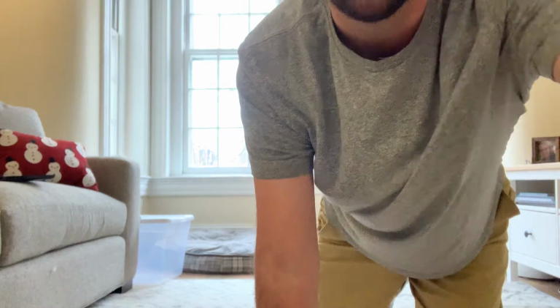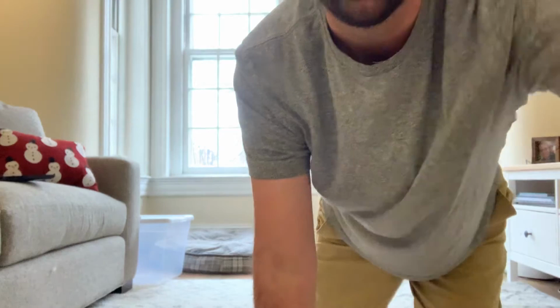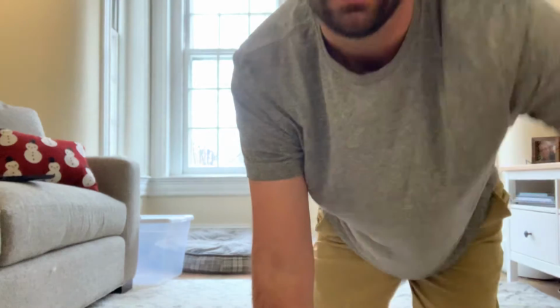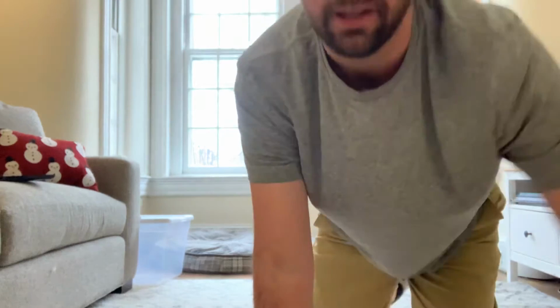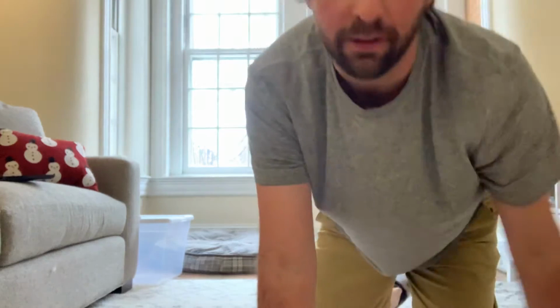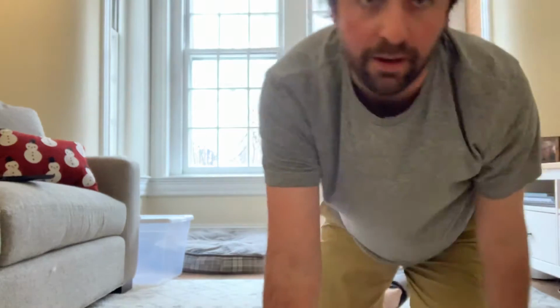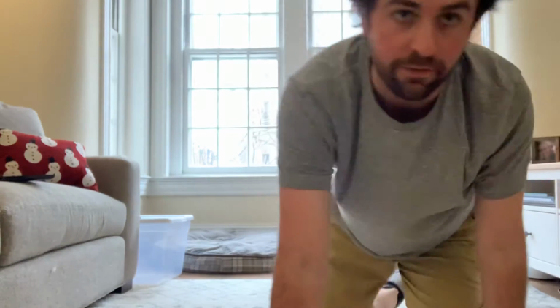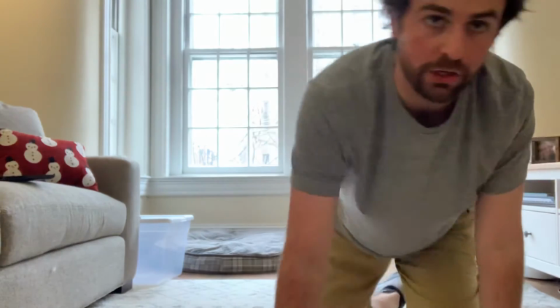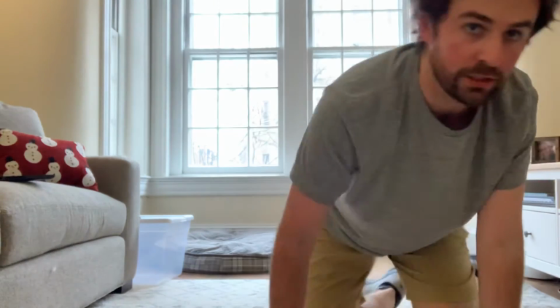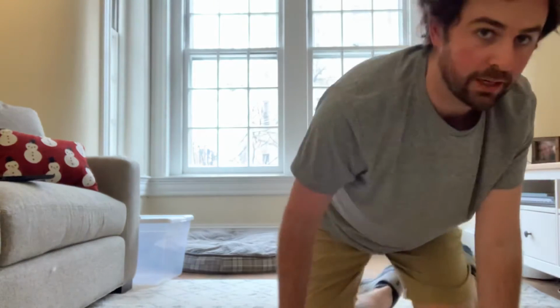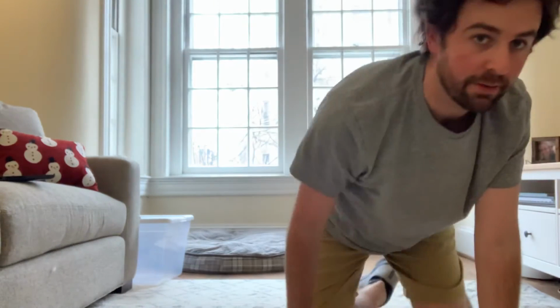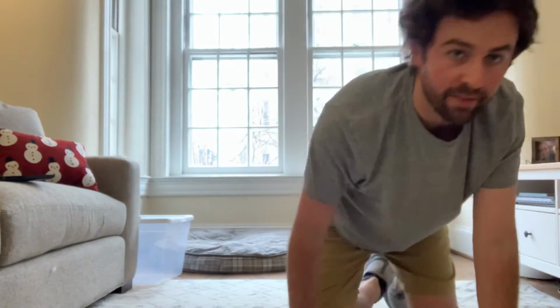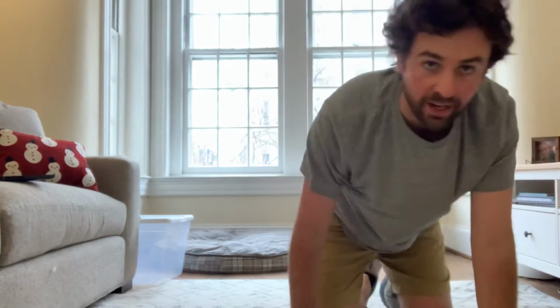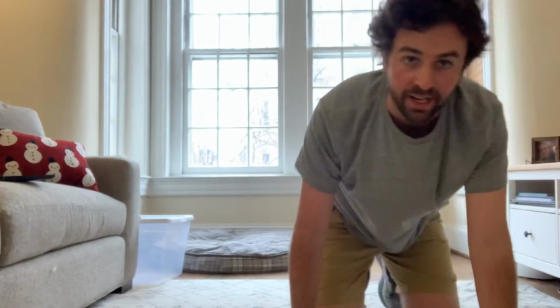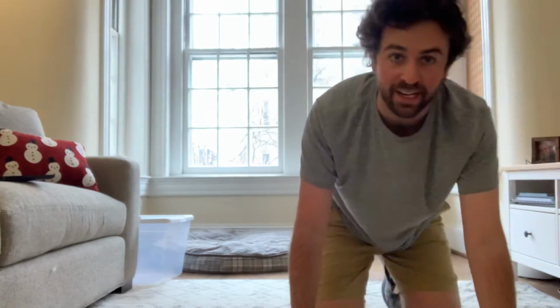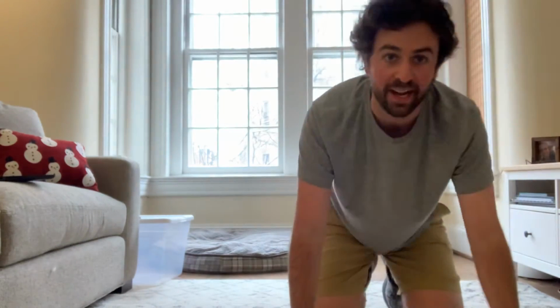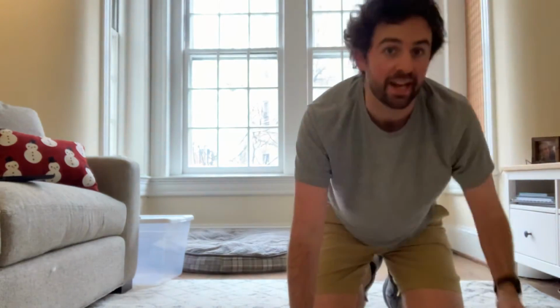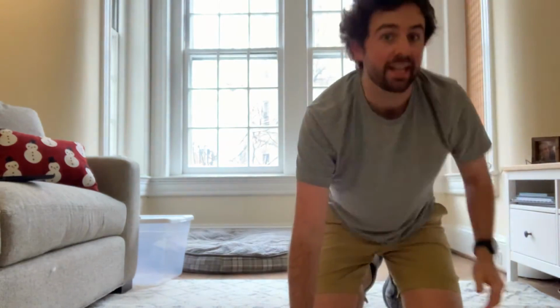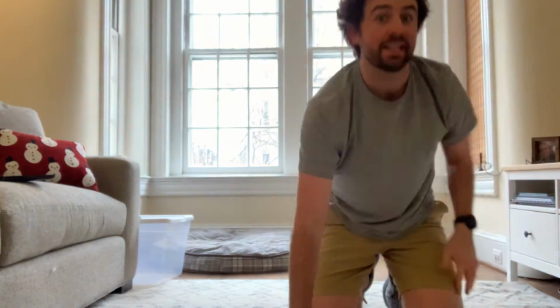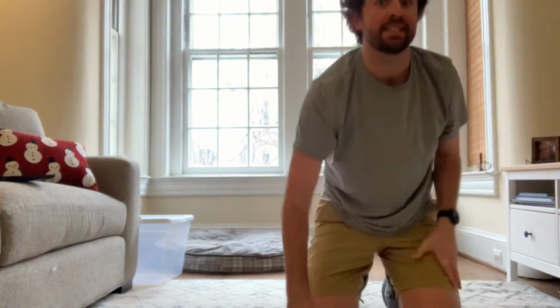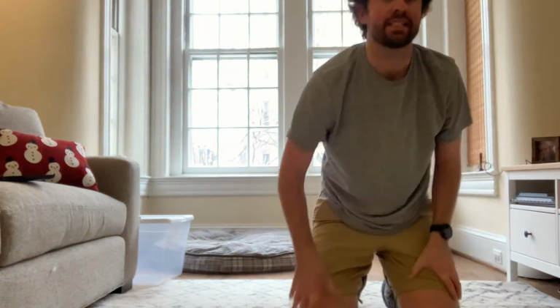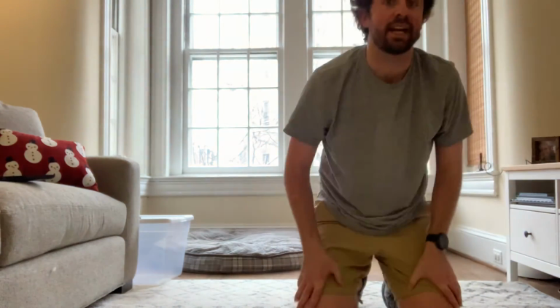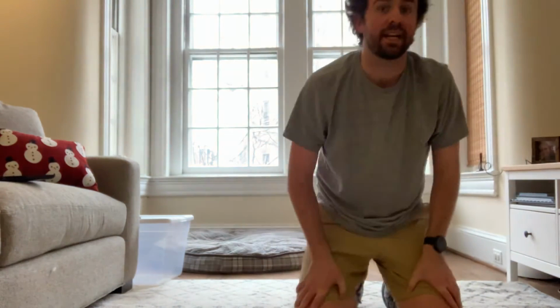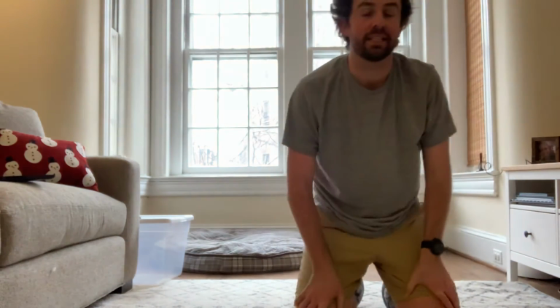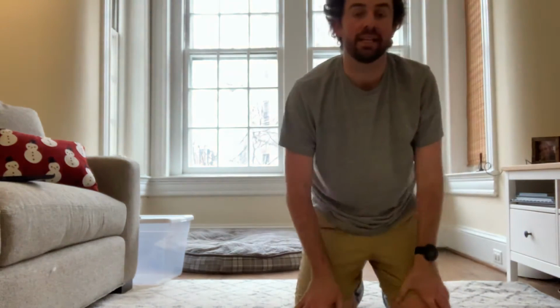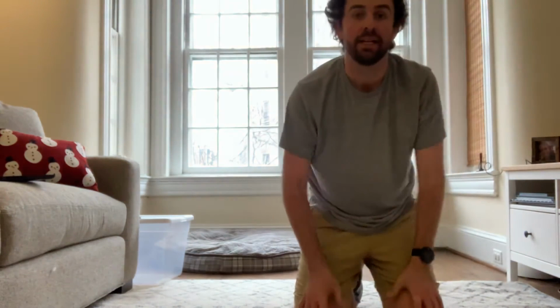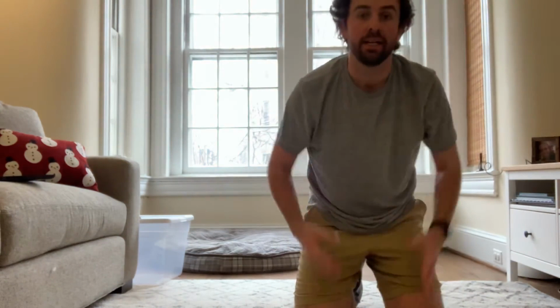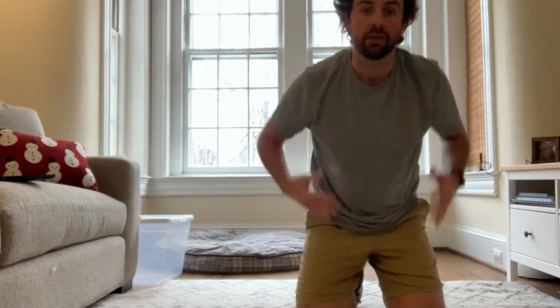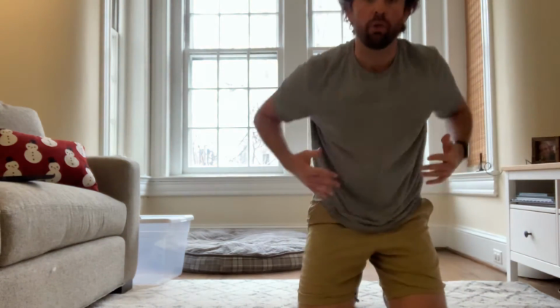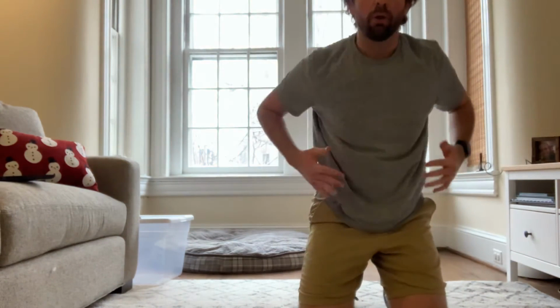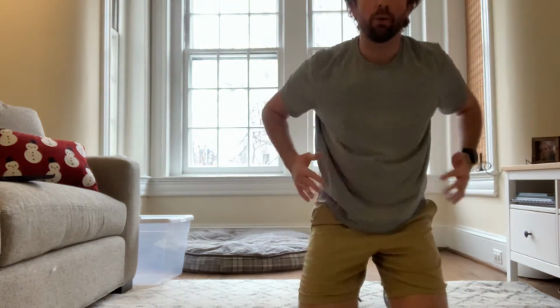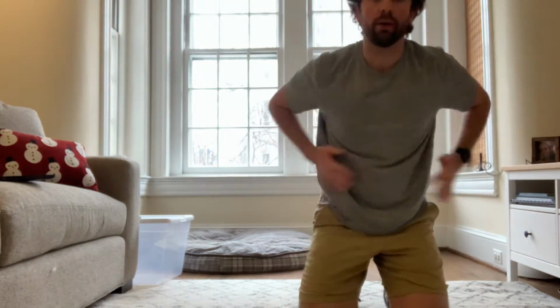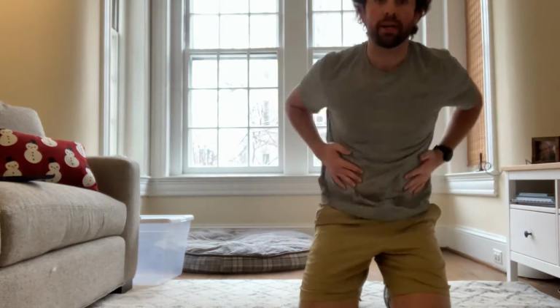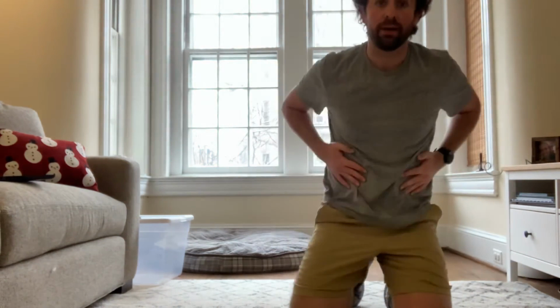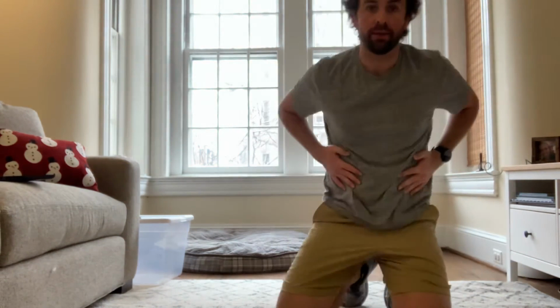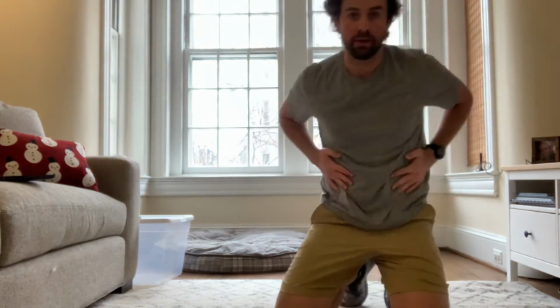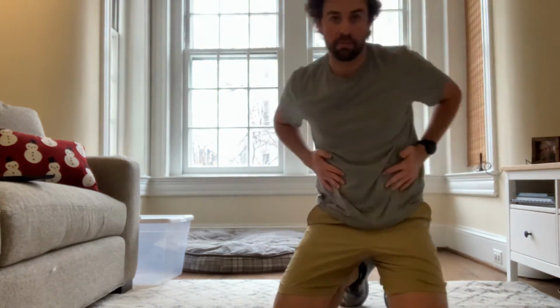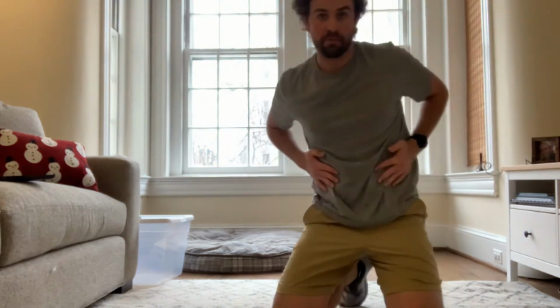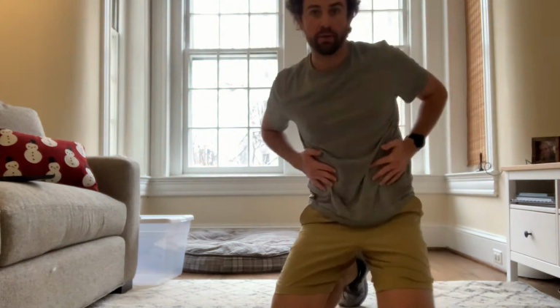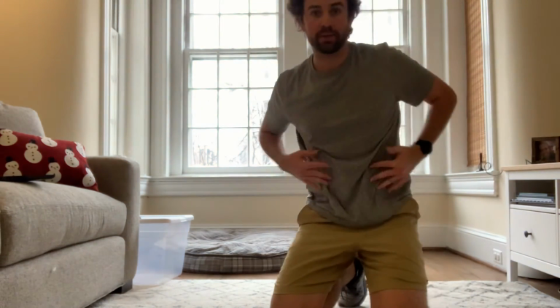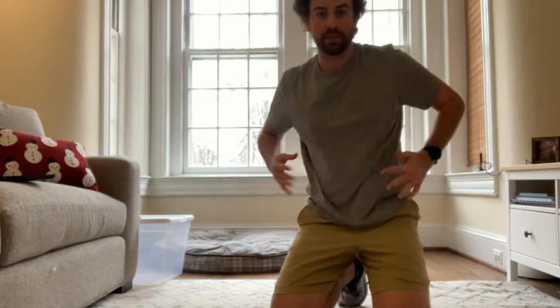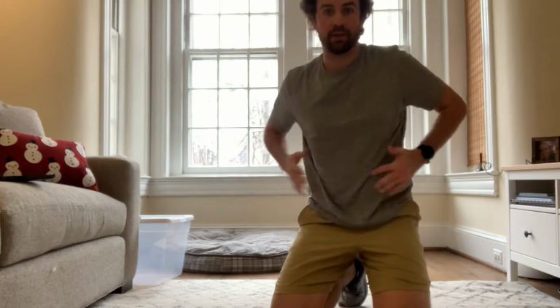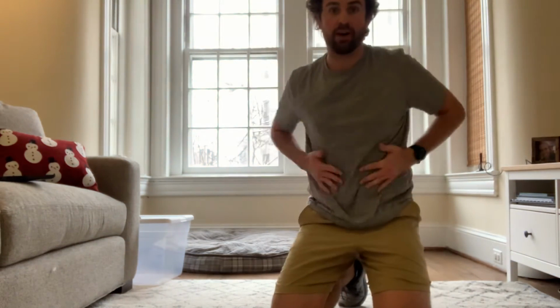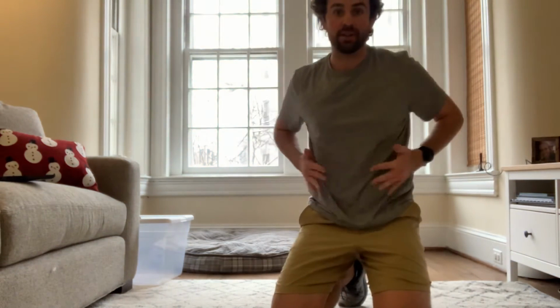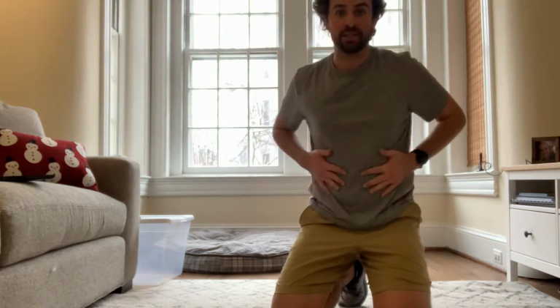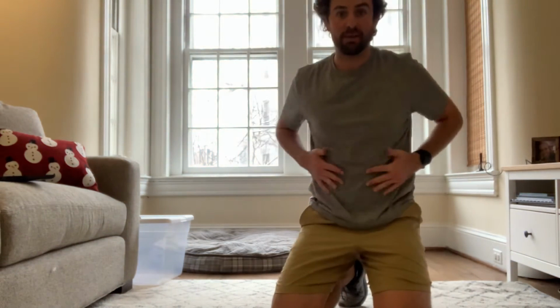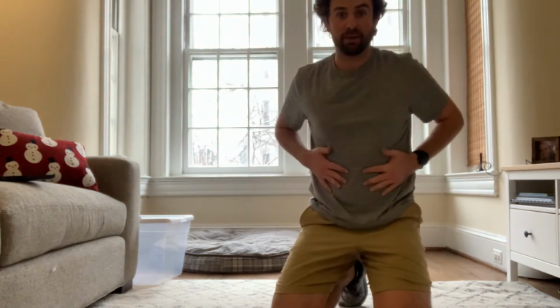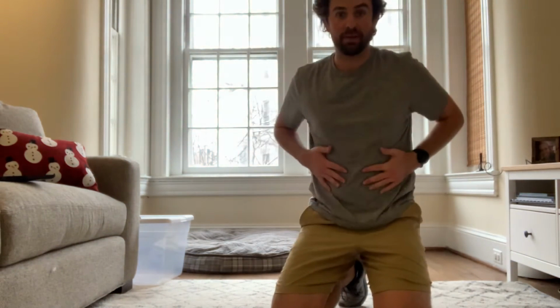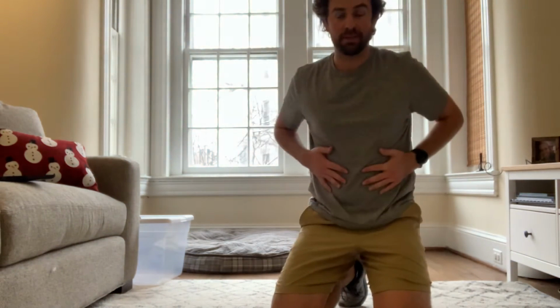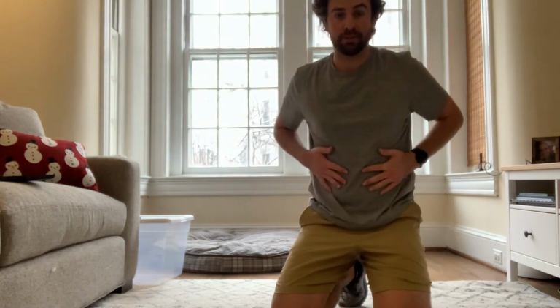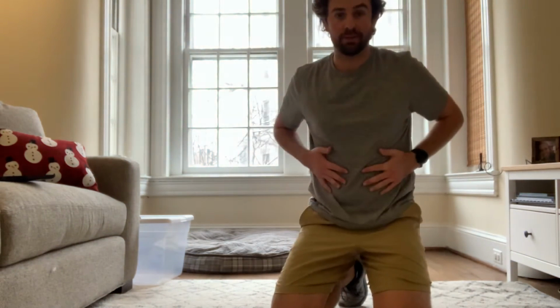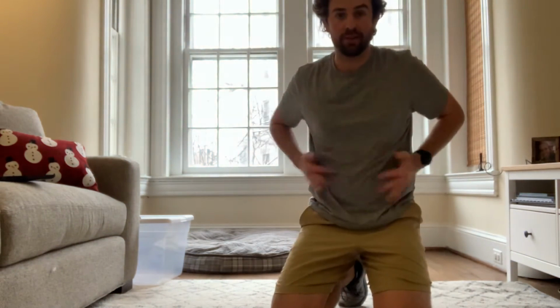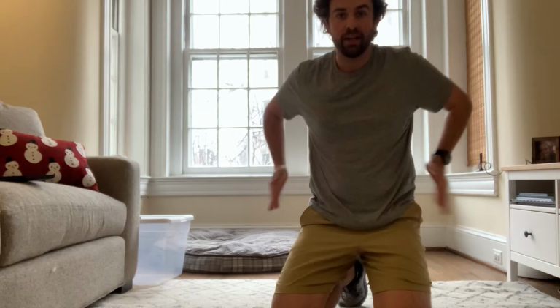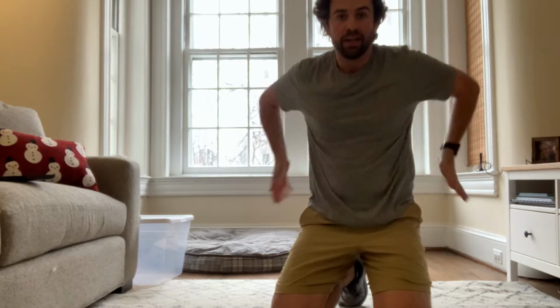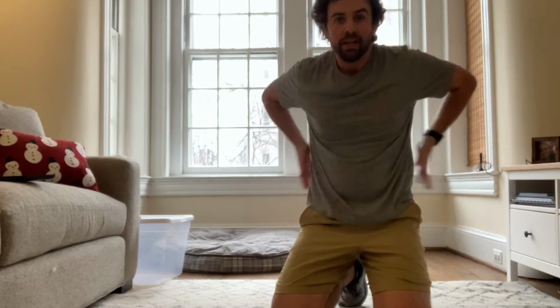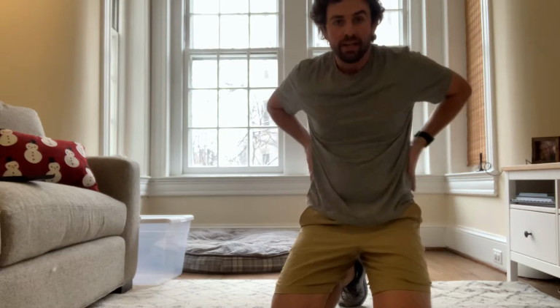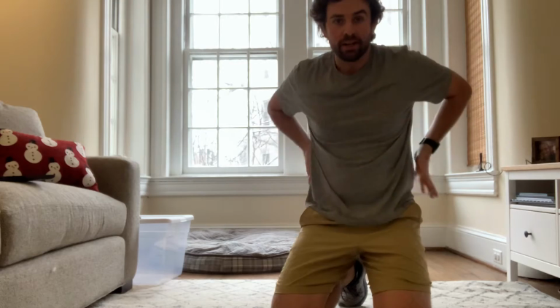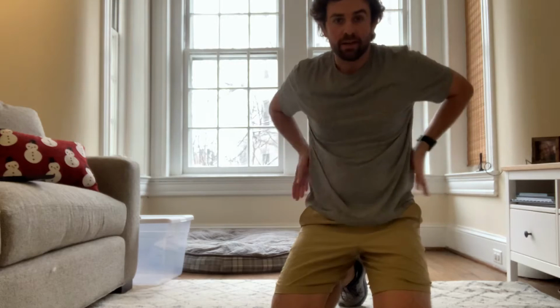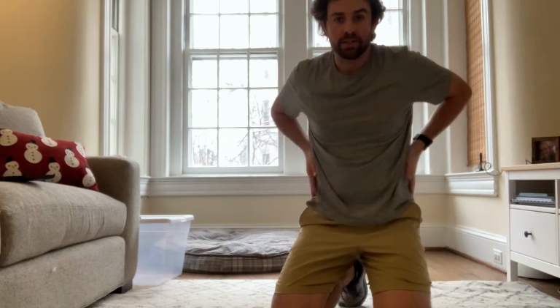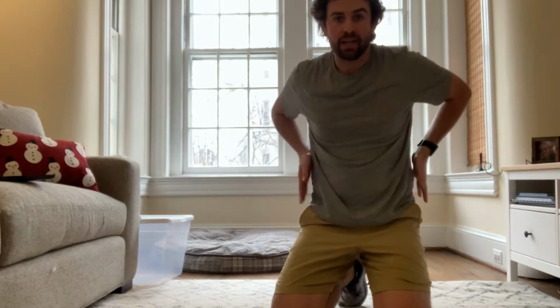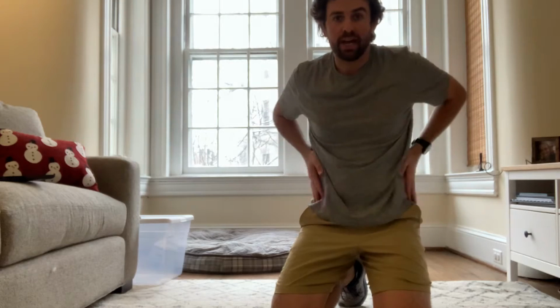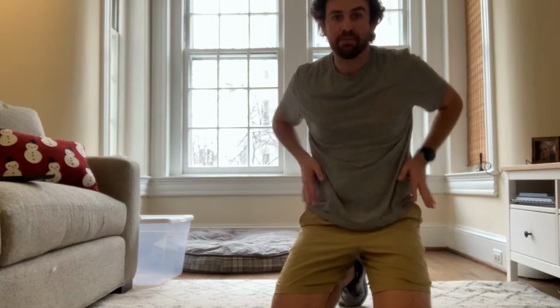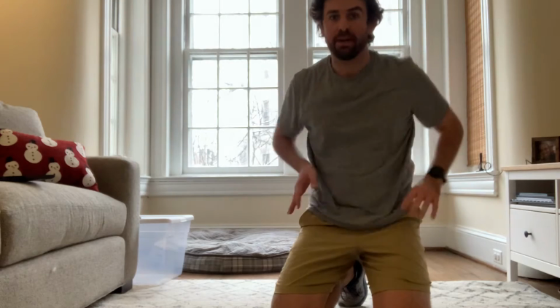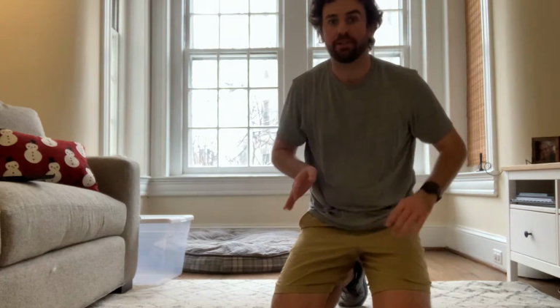All right, first grade, we've got a 90-second core workout. We're going to be focusing on our stomach muscles and our side muscles.